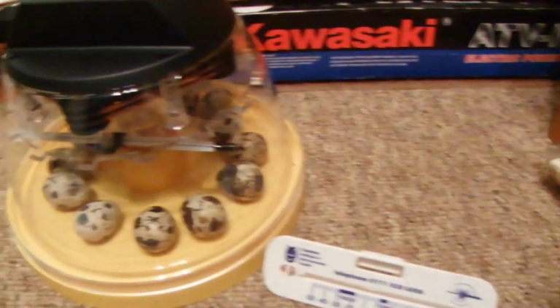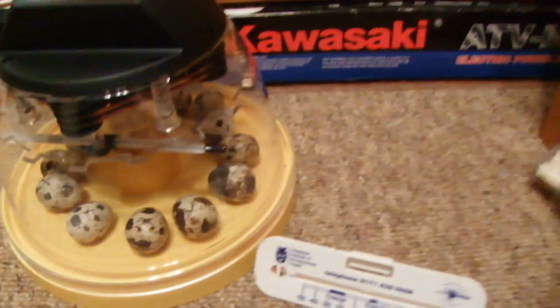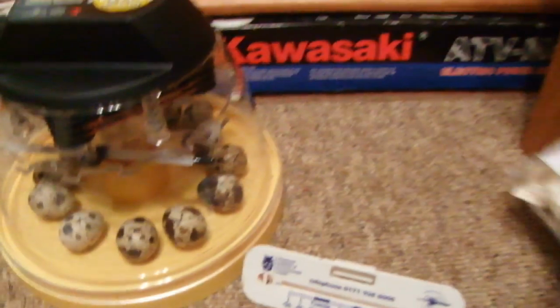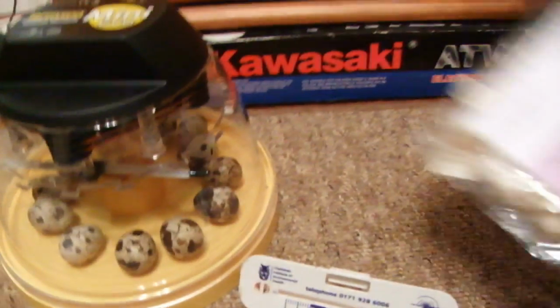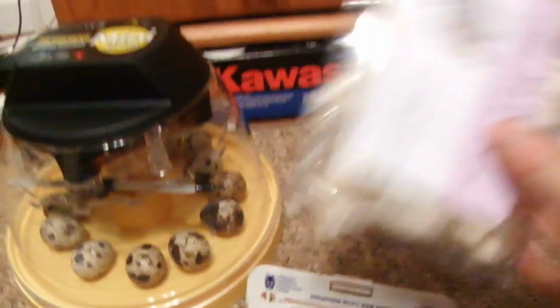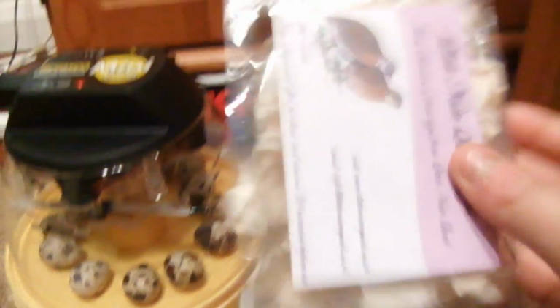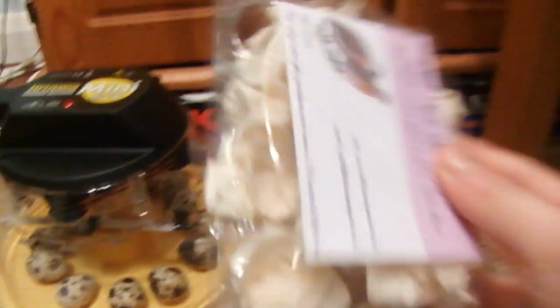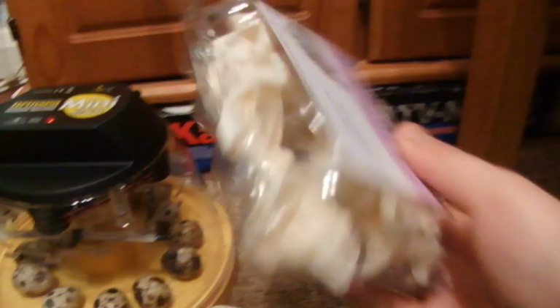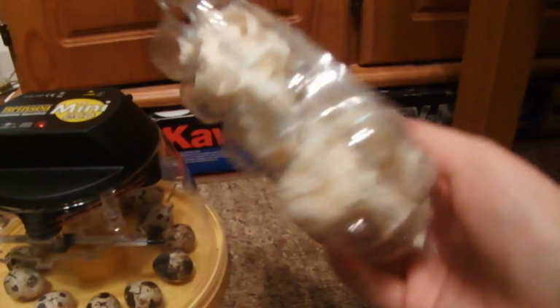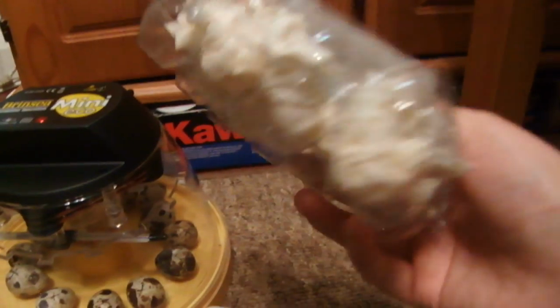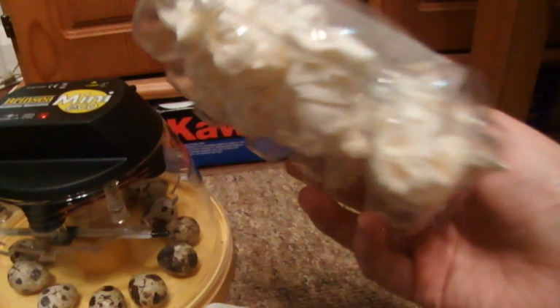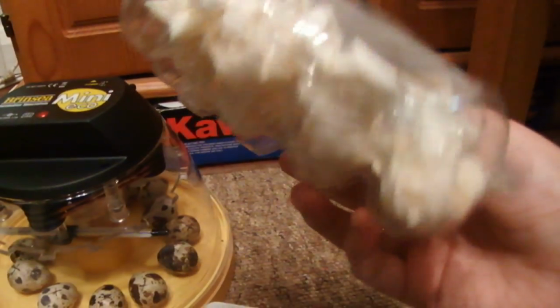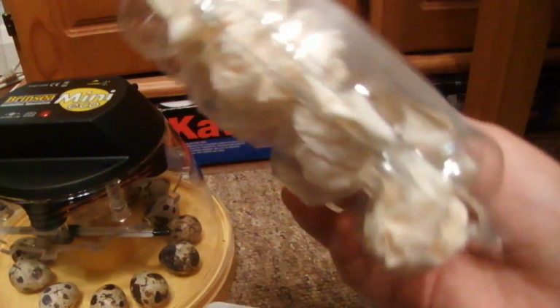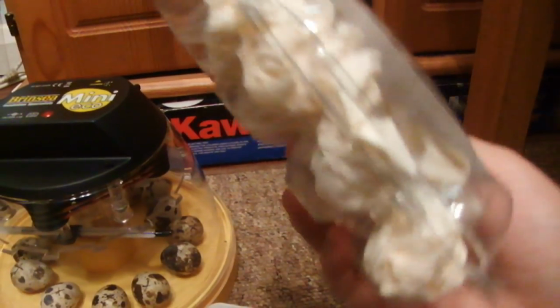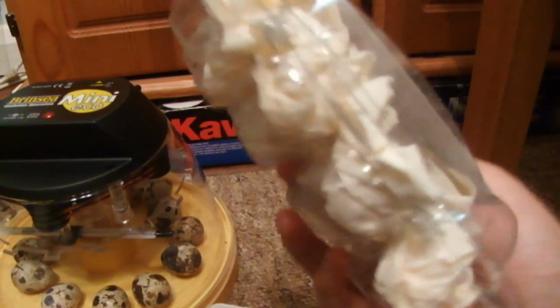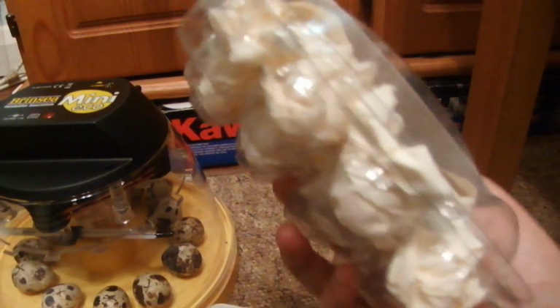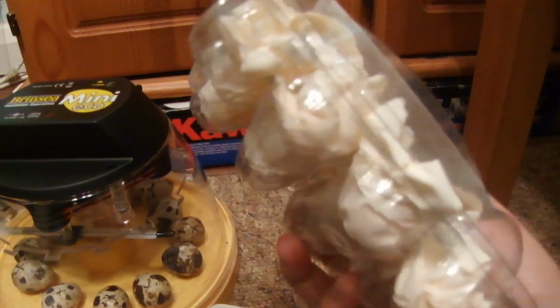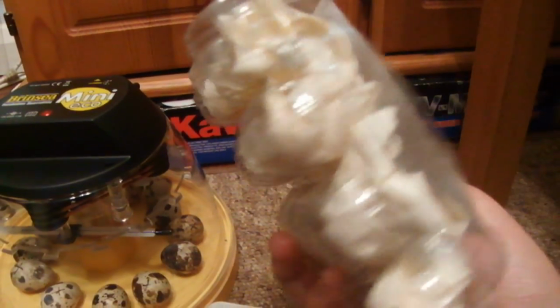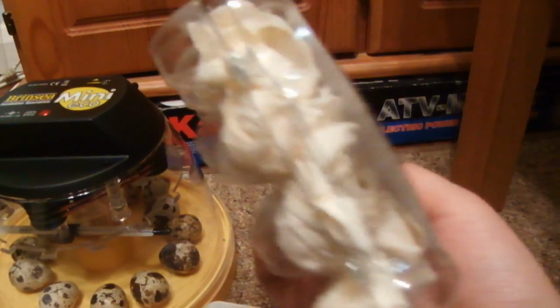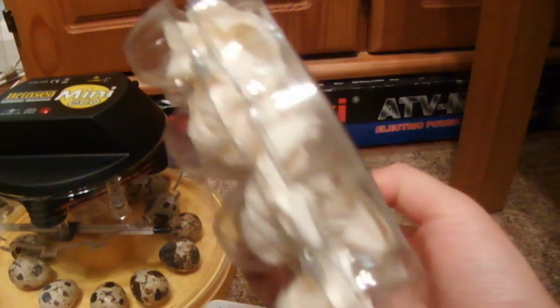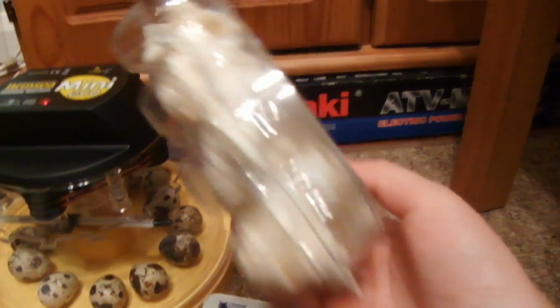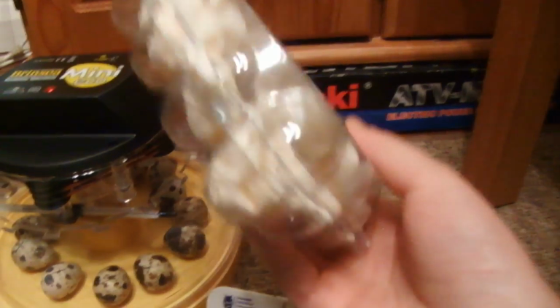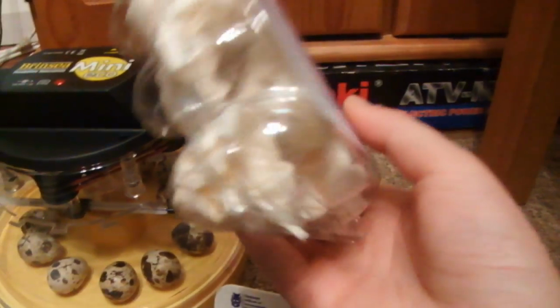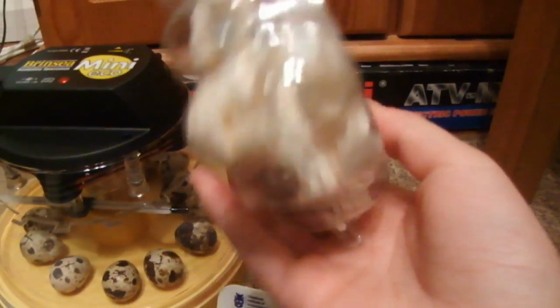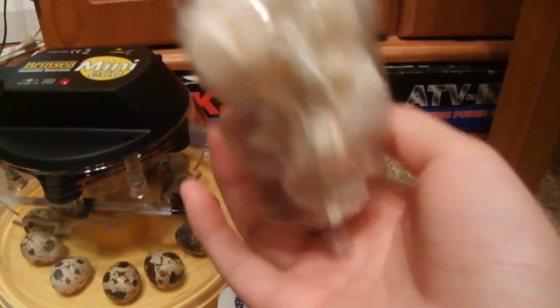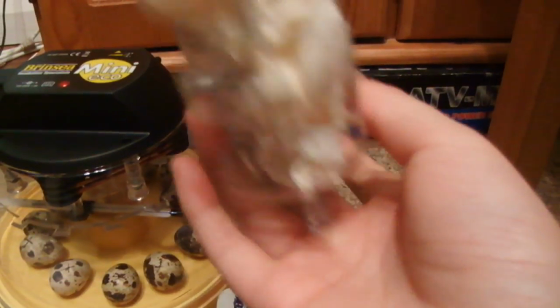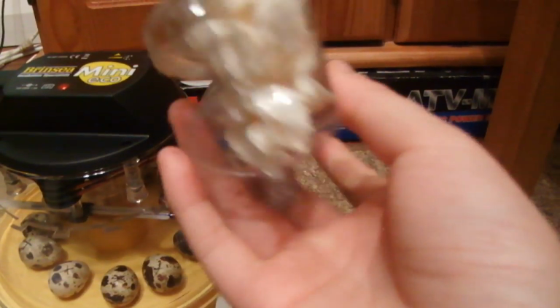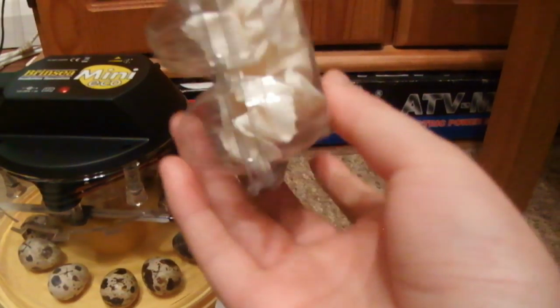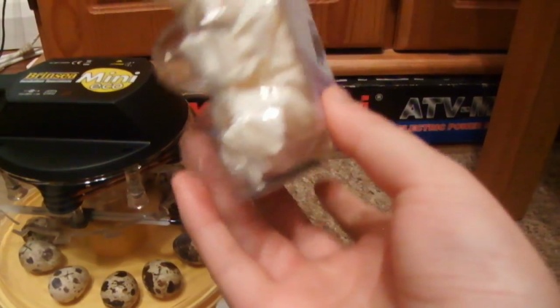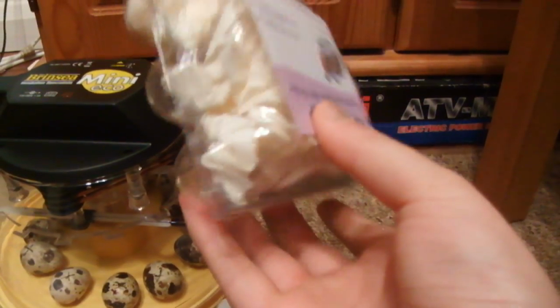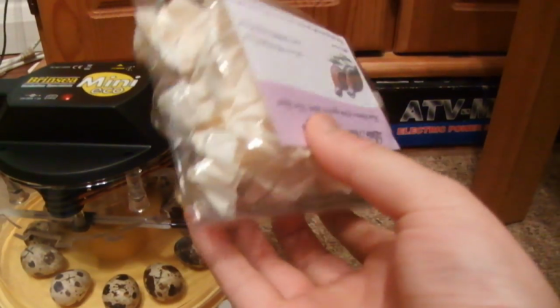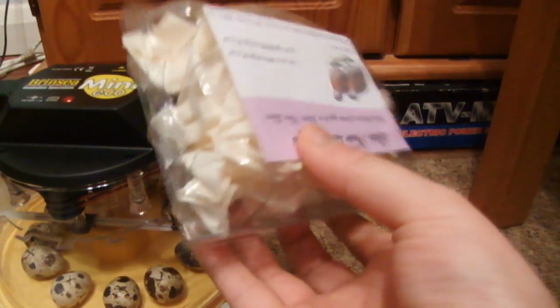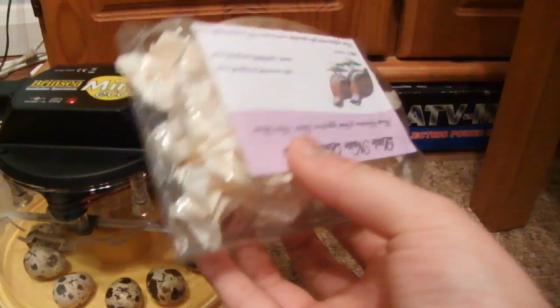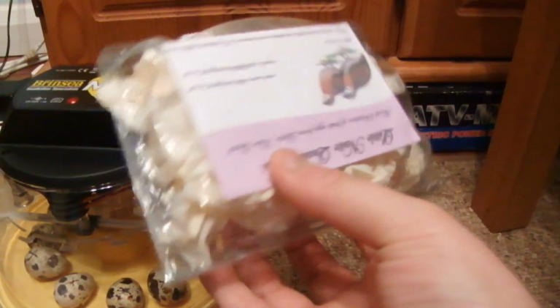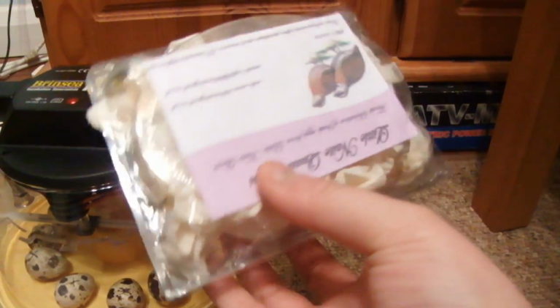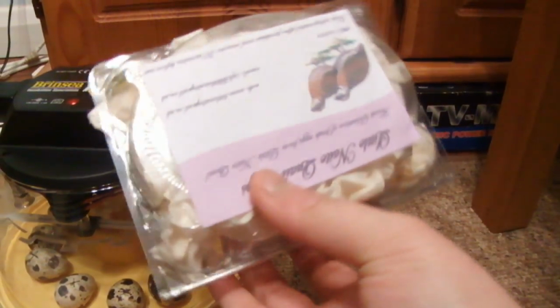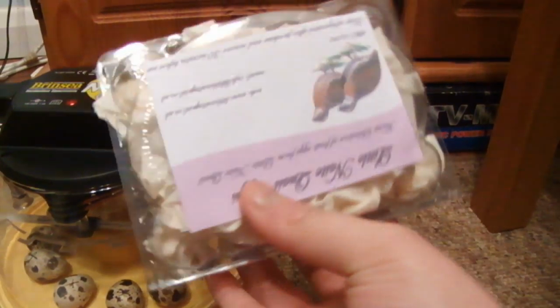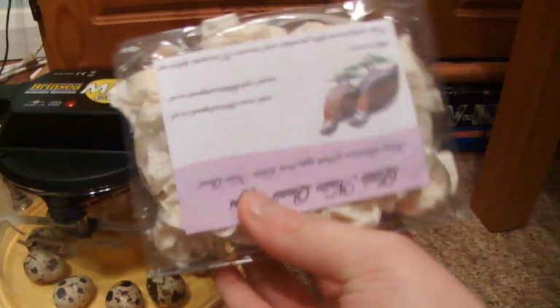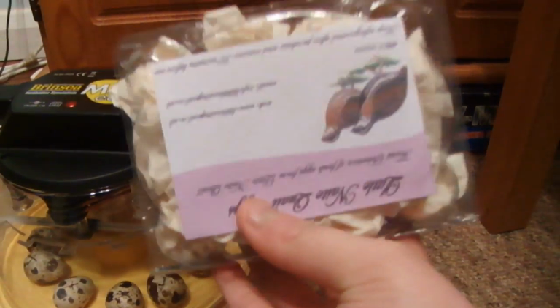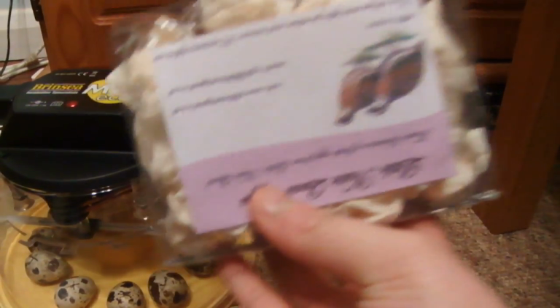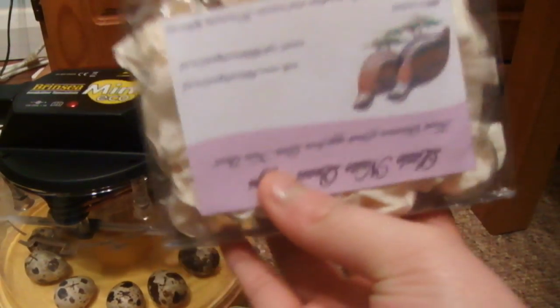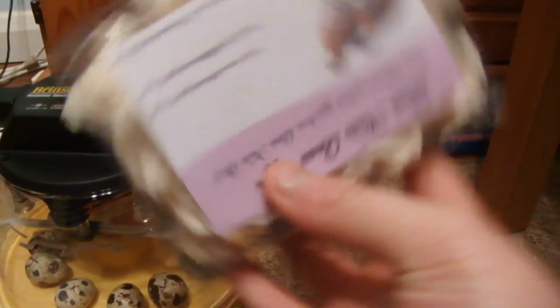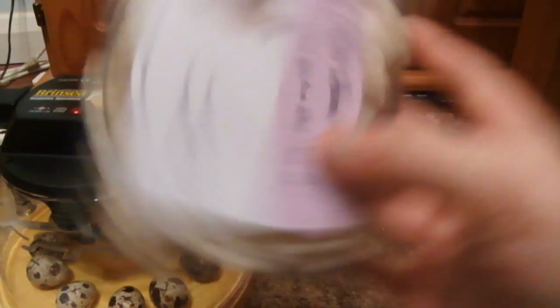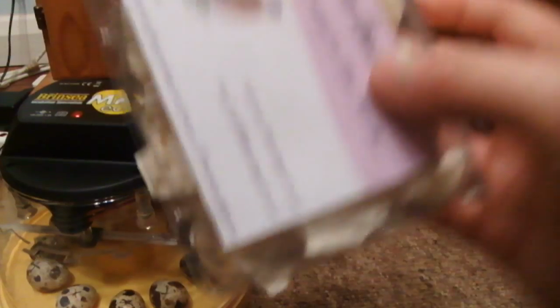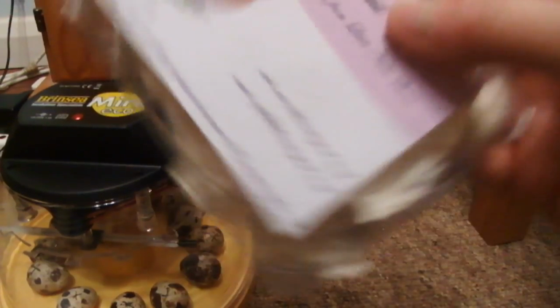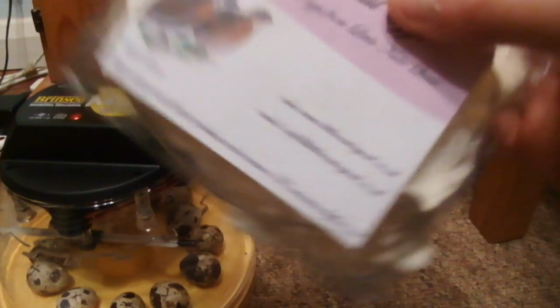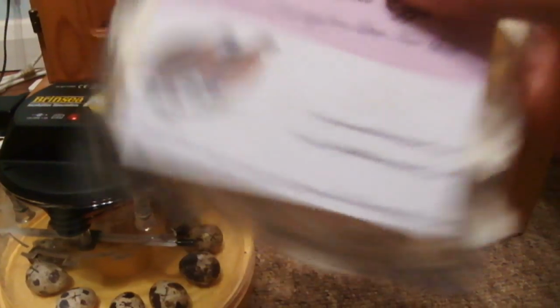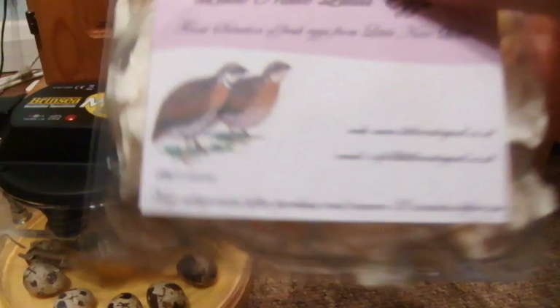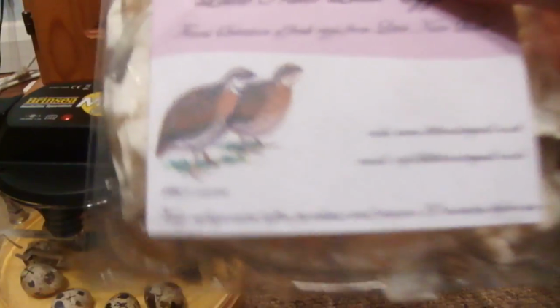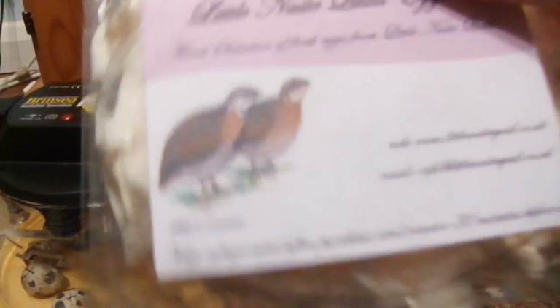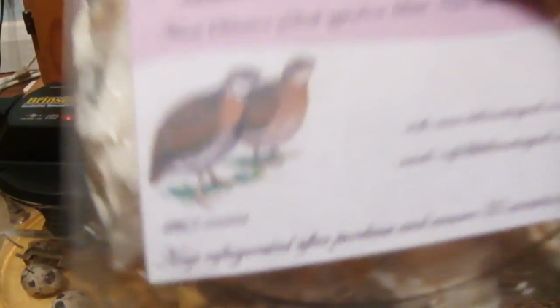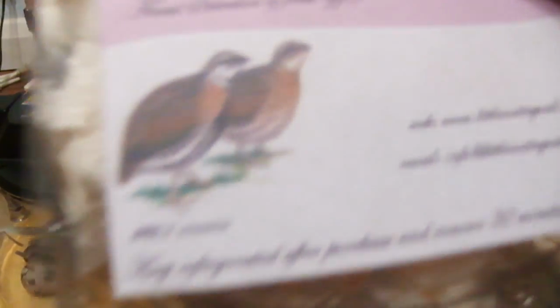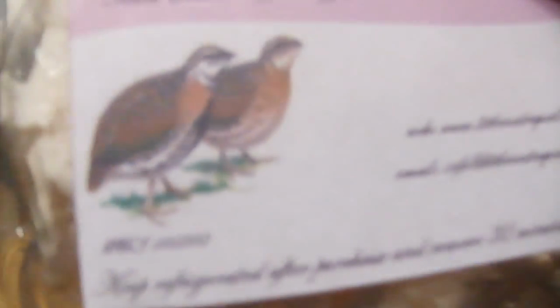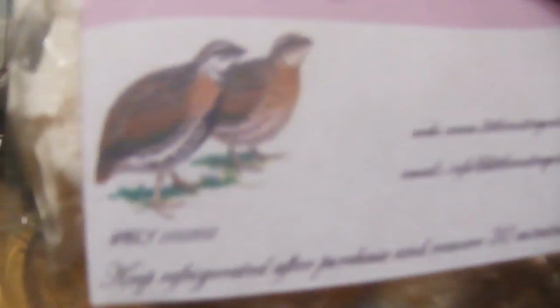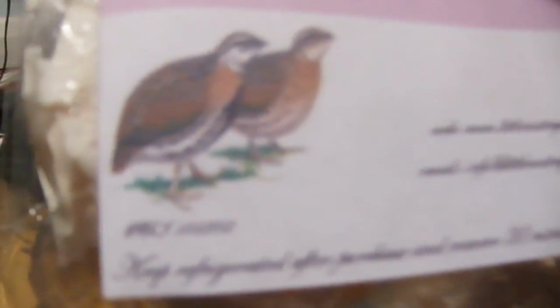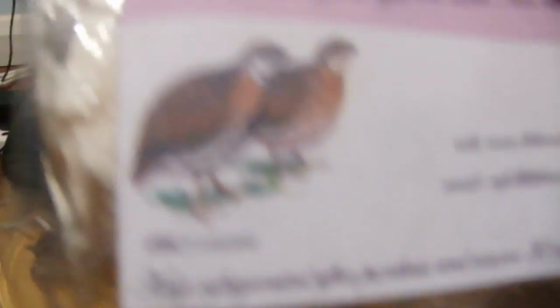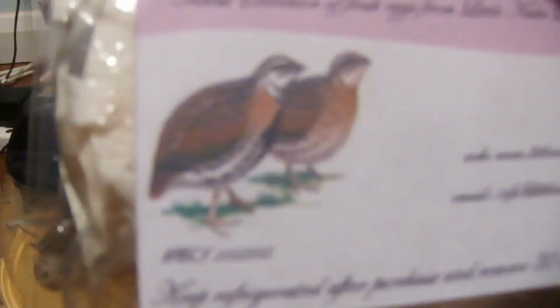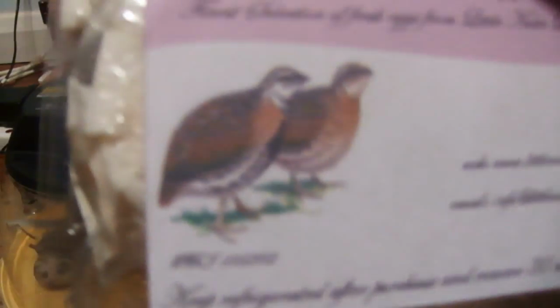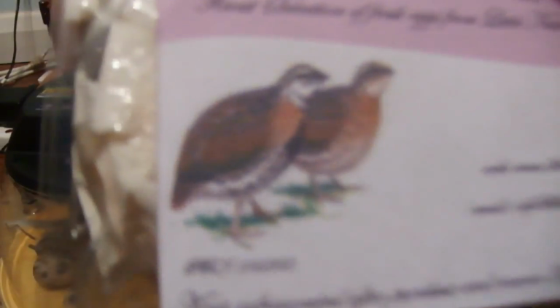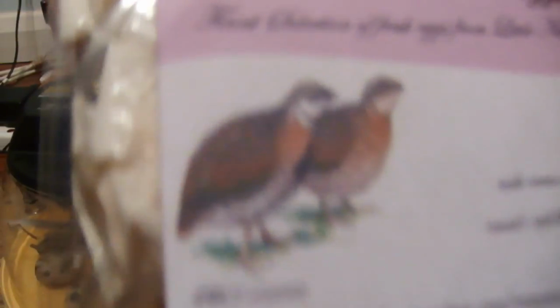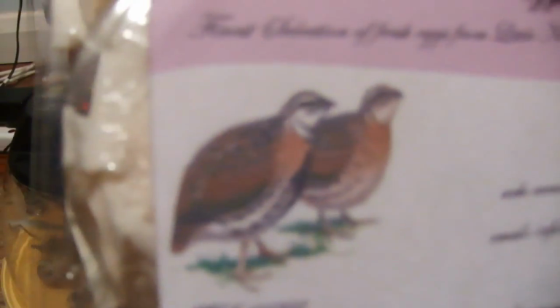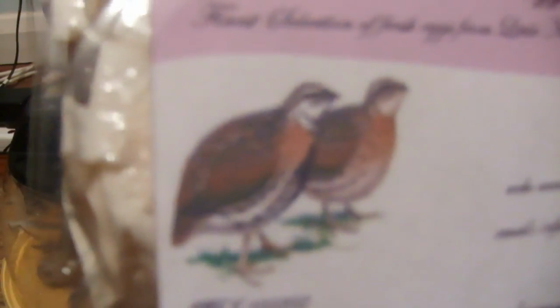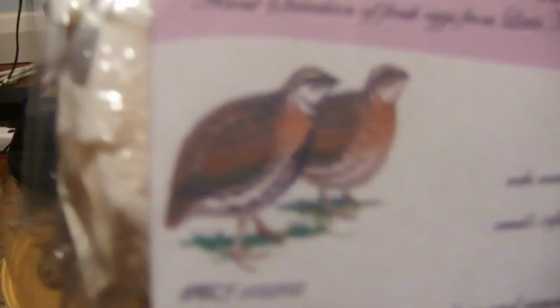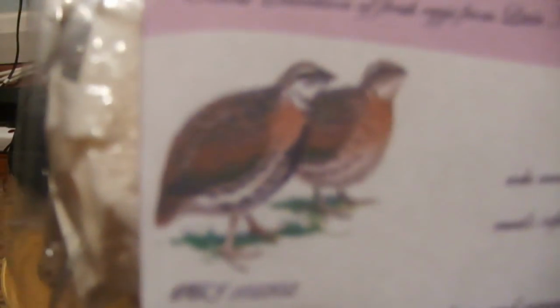They came in this package — it's very well packaged. It's a normal quail egg box, and there are some quails pictured on it.